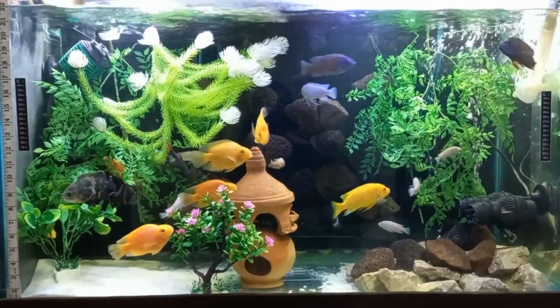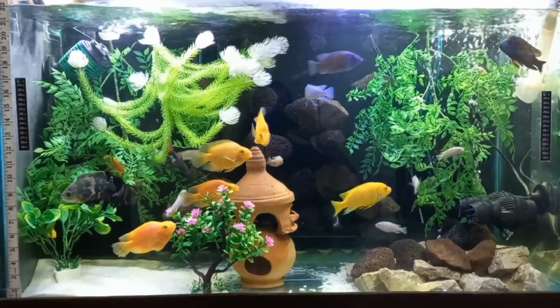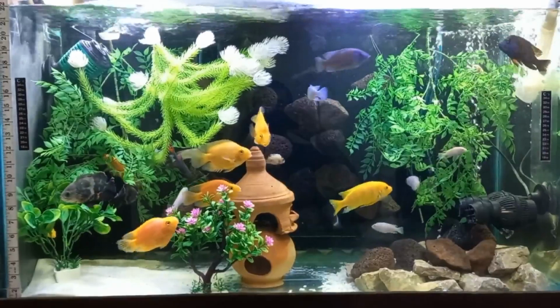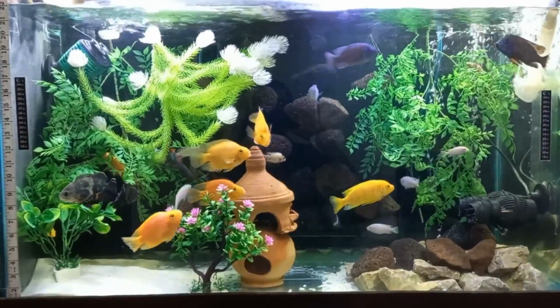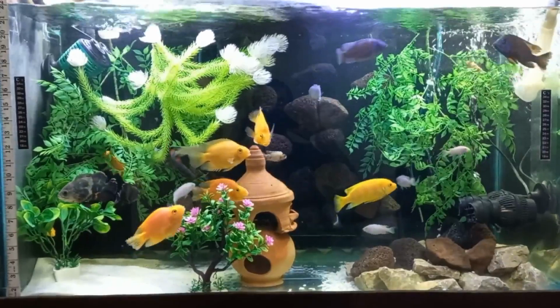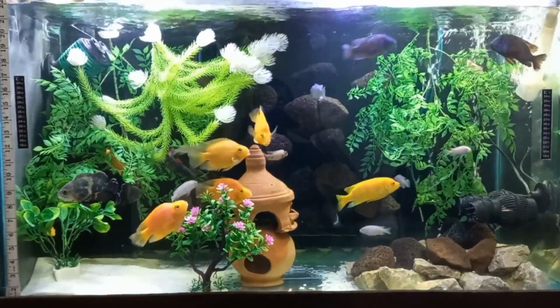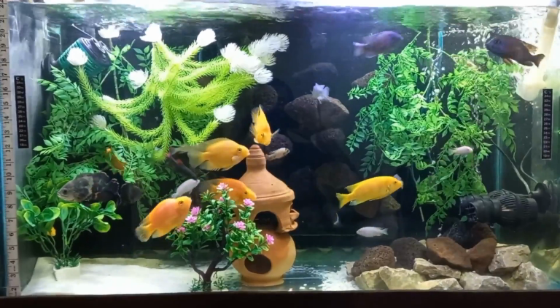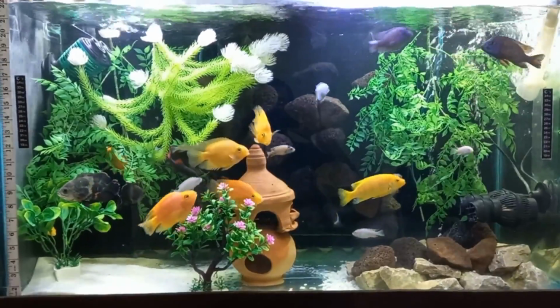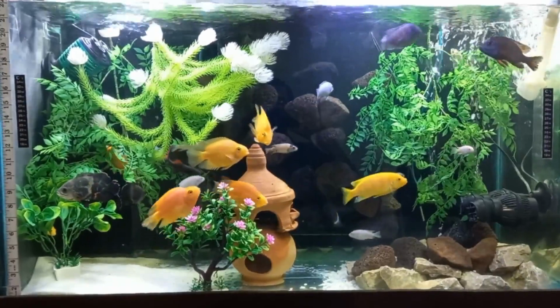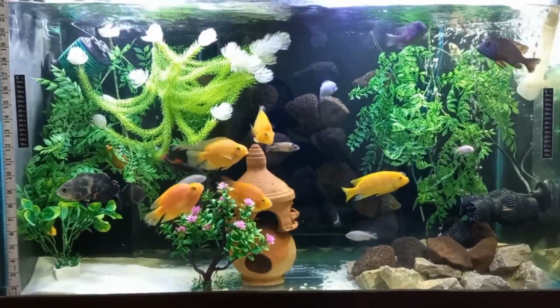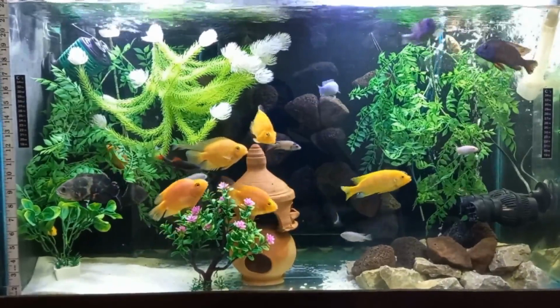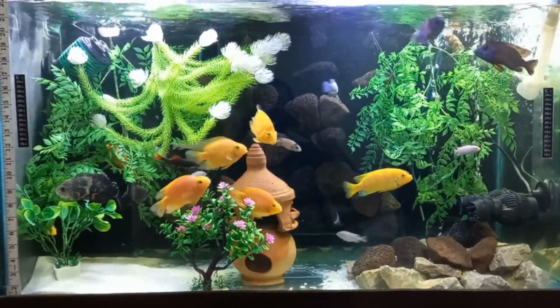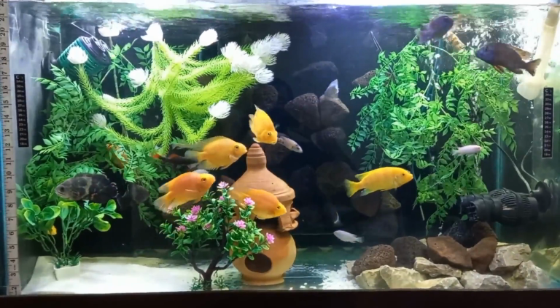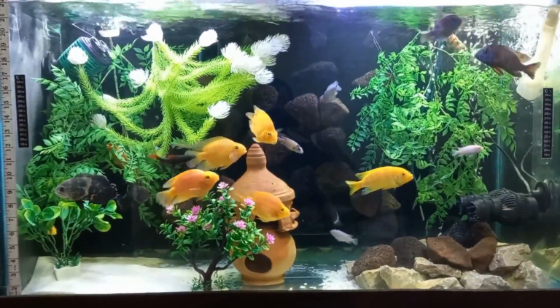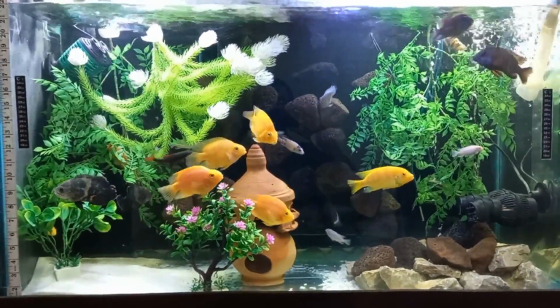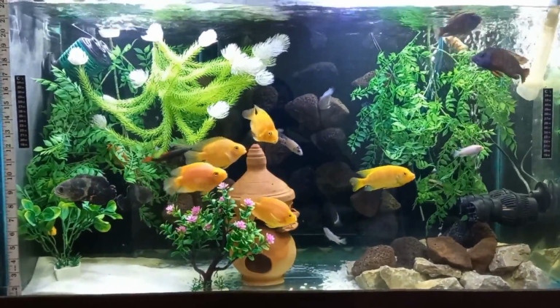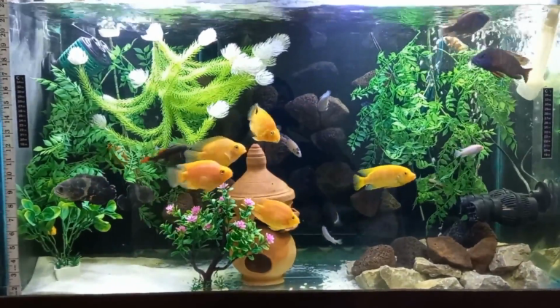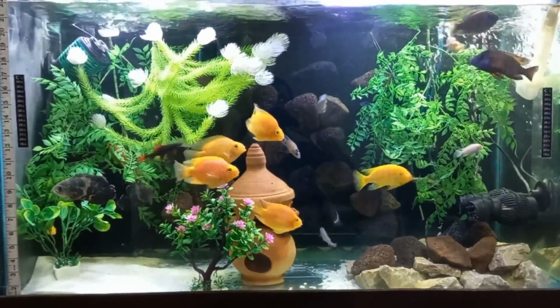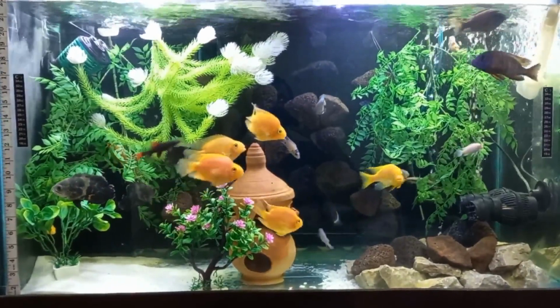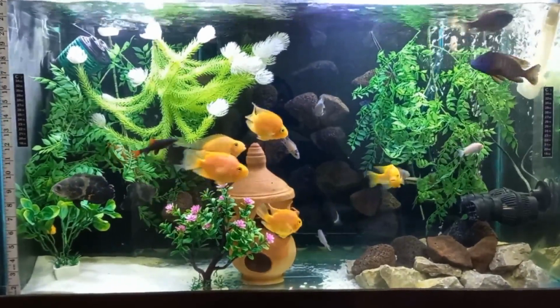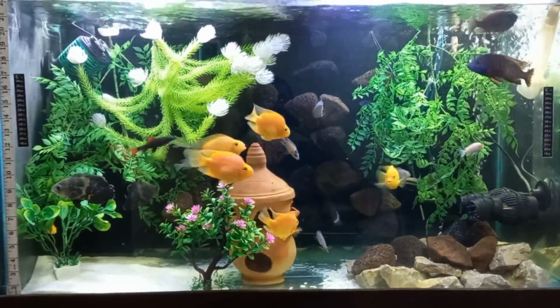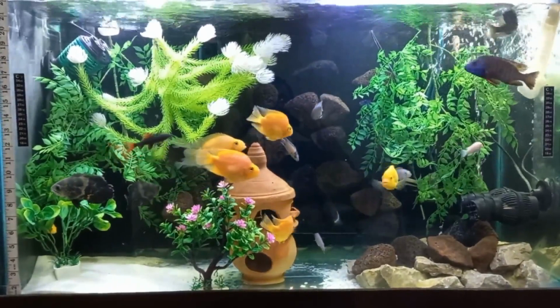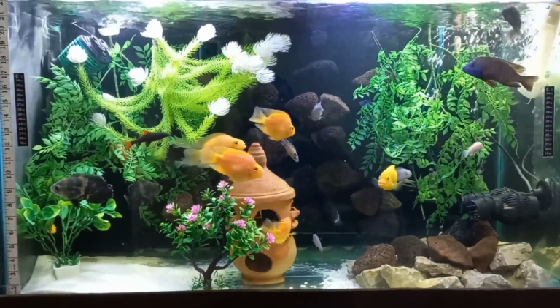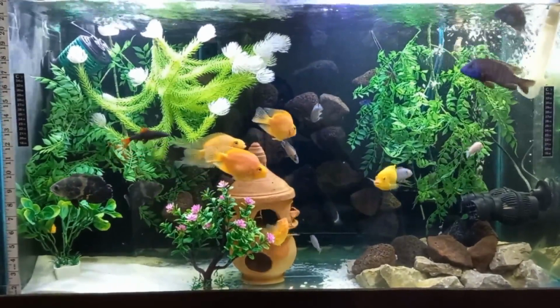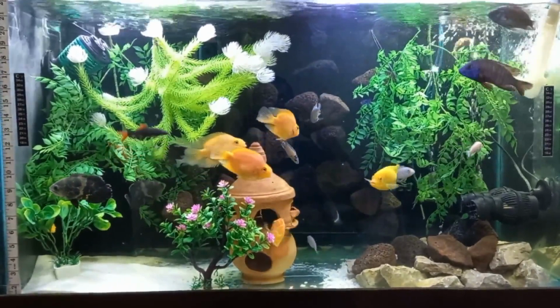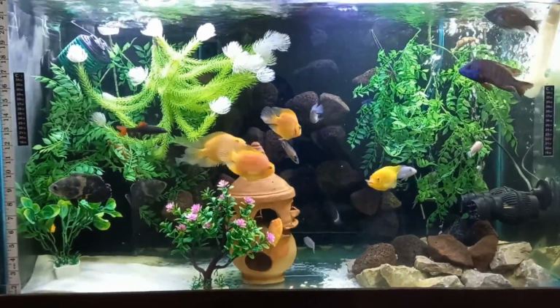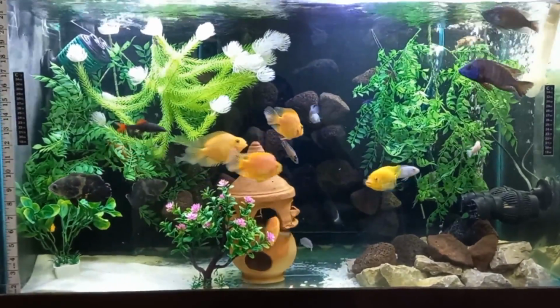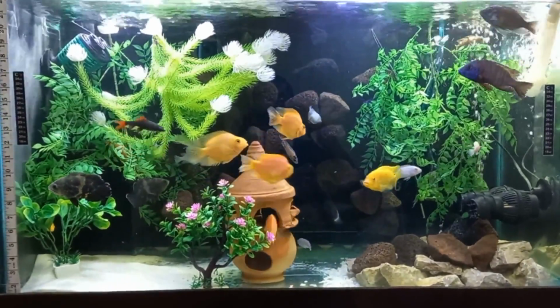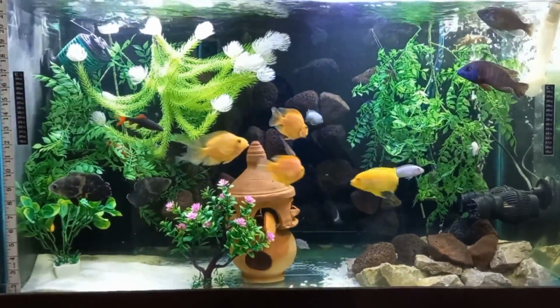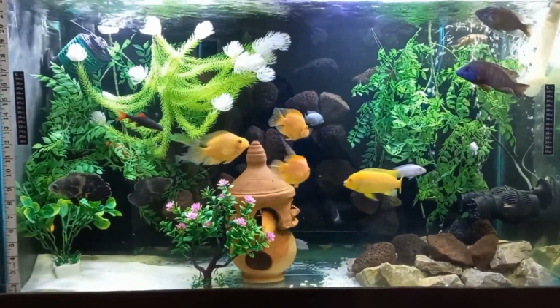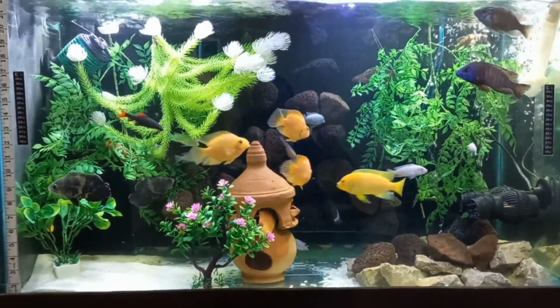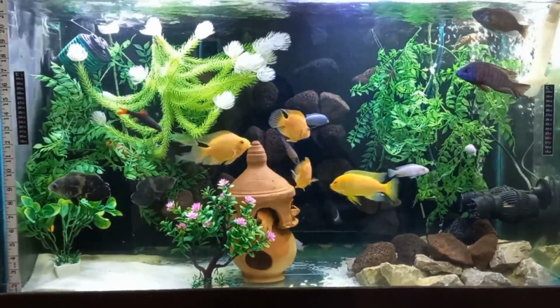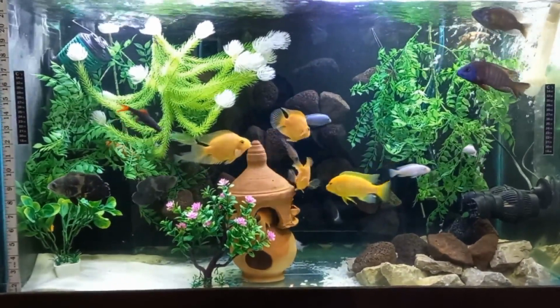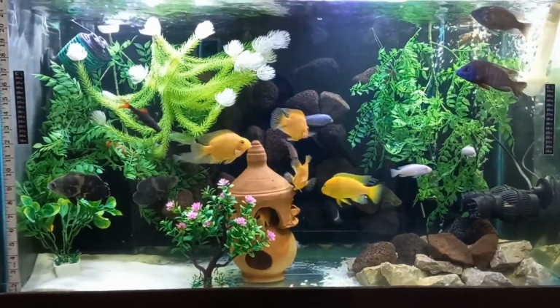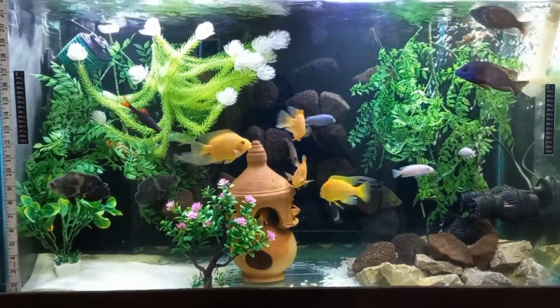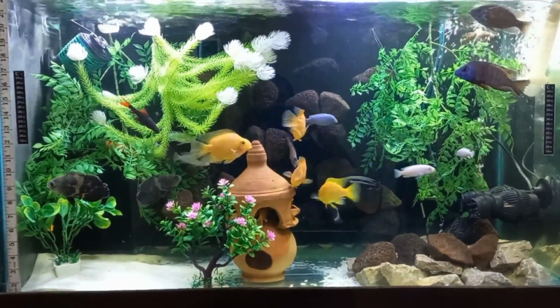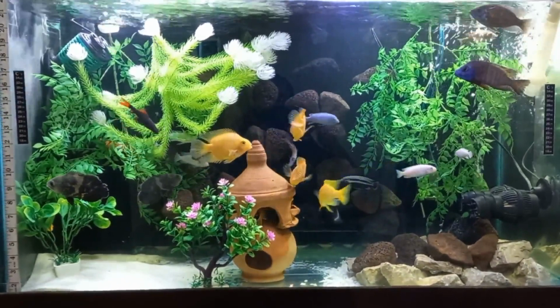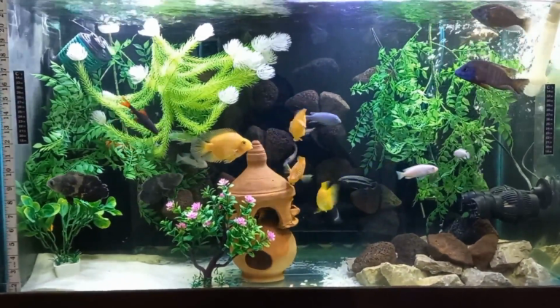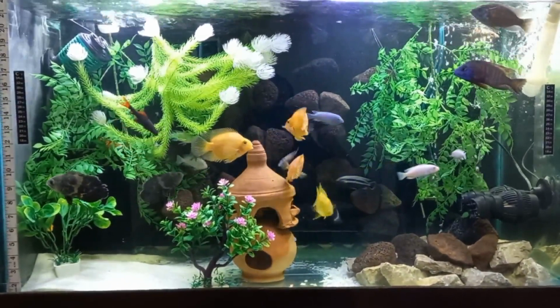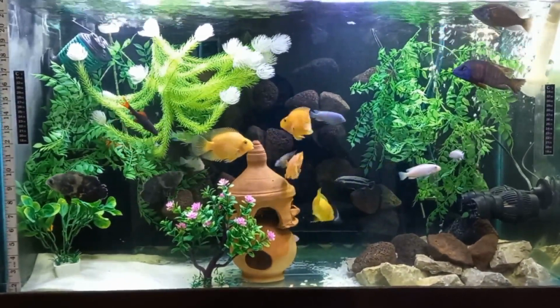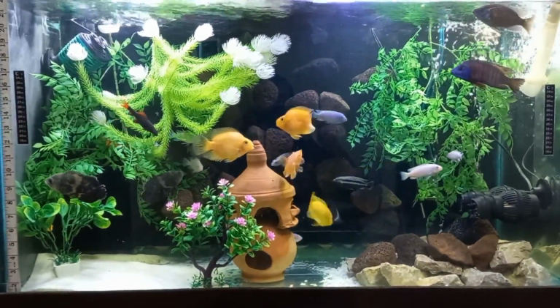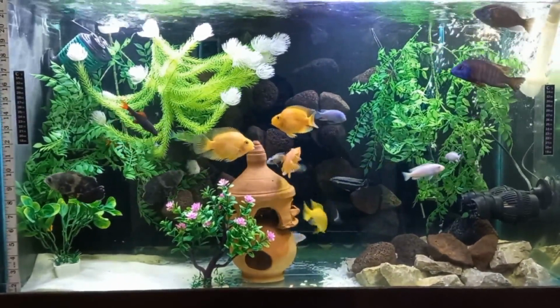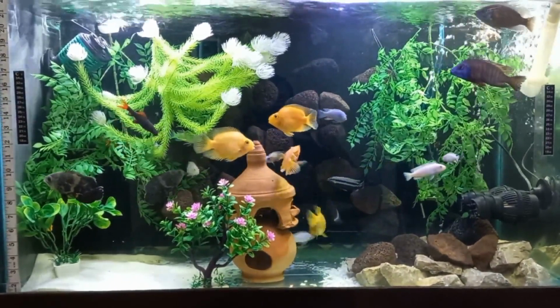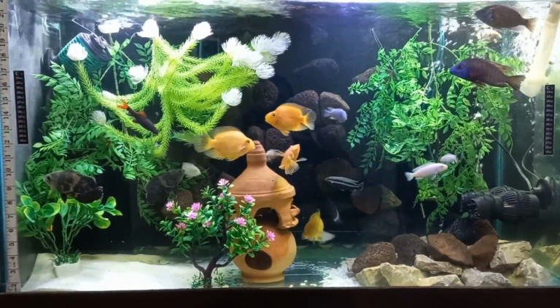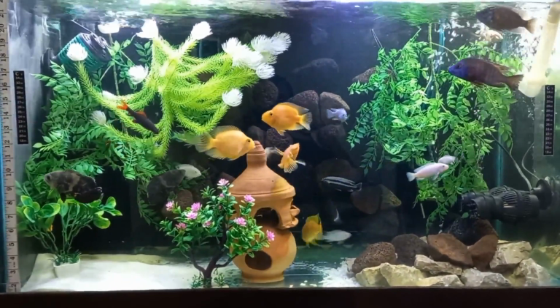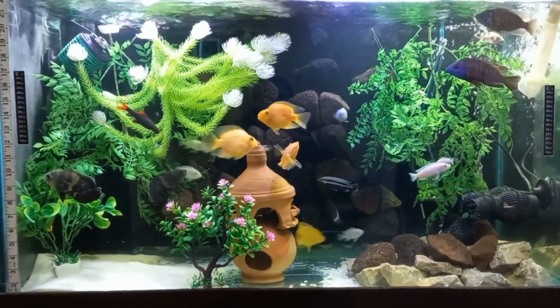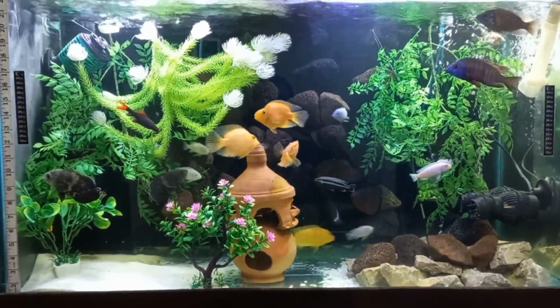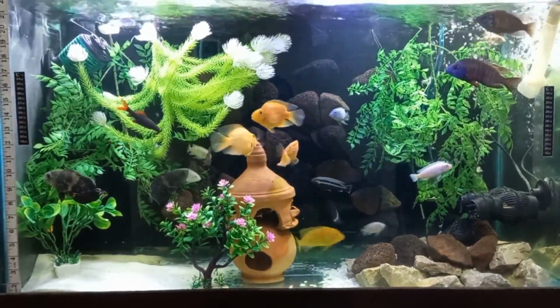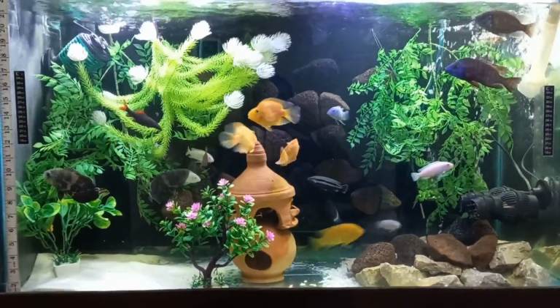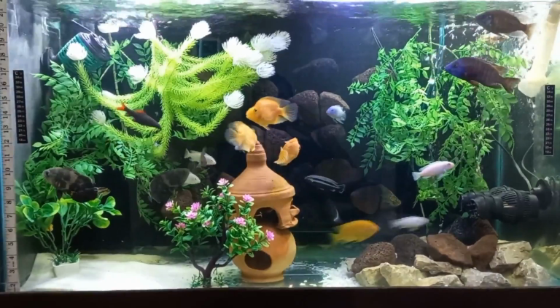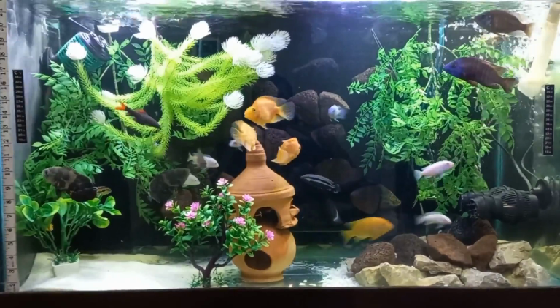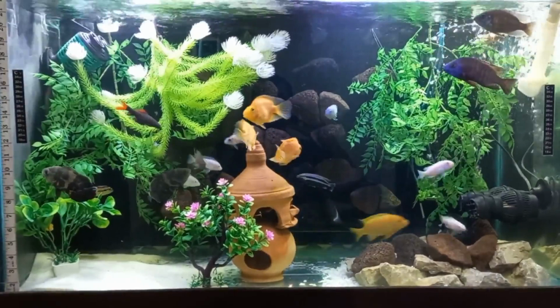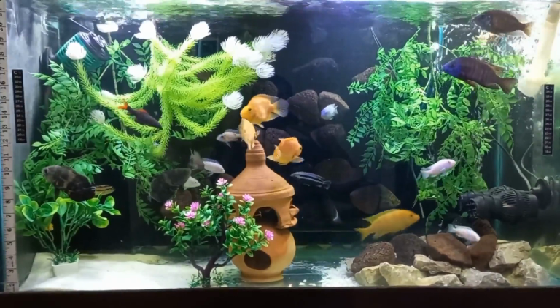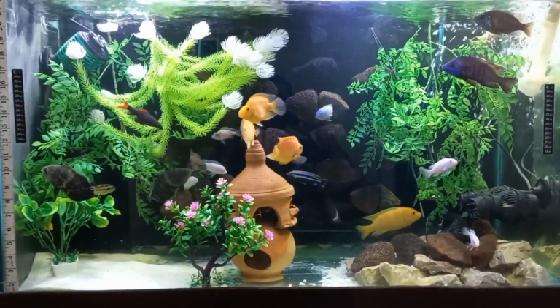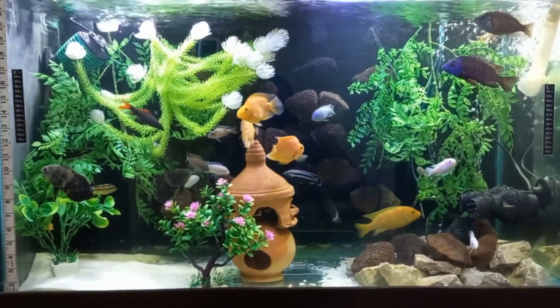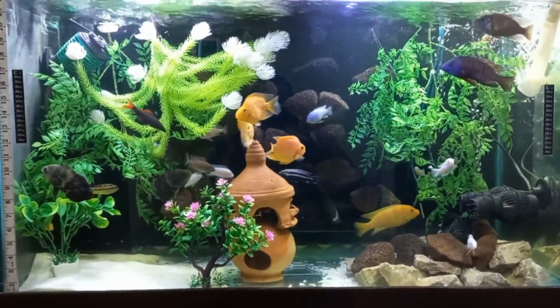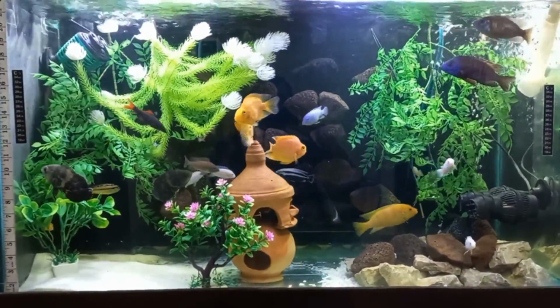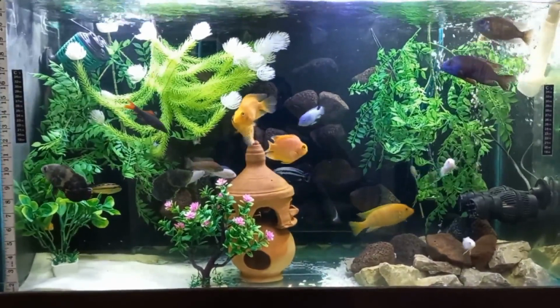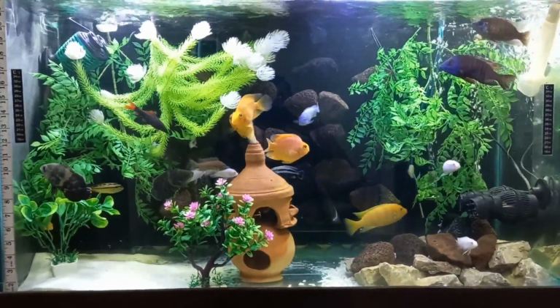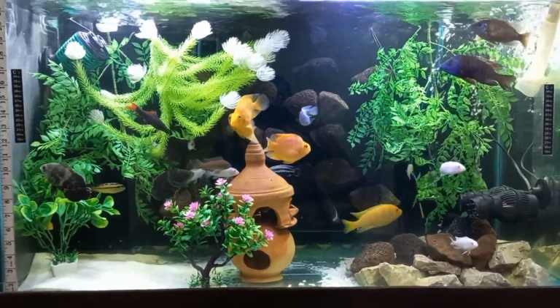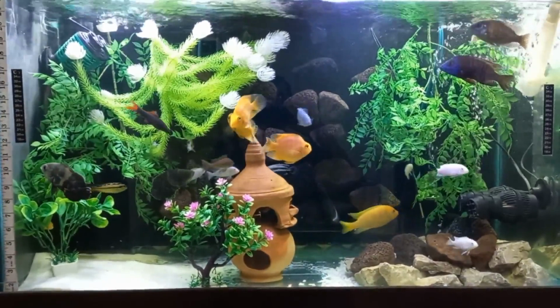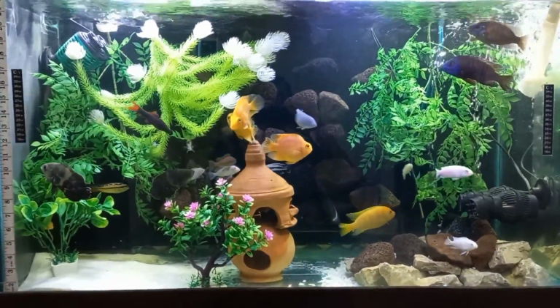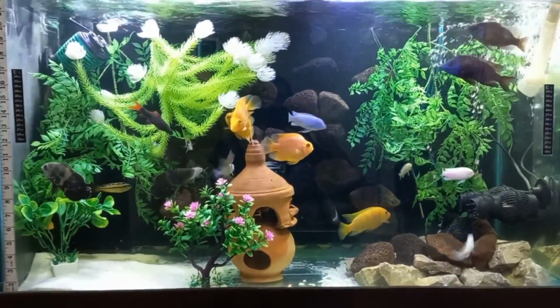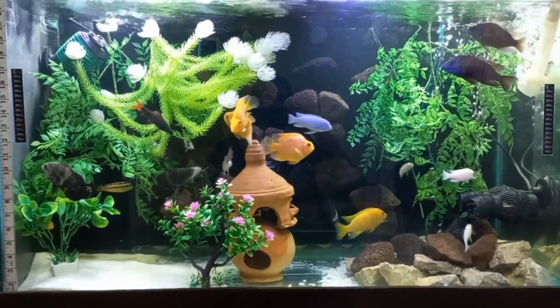Hello friends. Do aquariums need a chiller? Yes or no? Let's talk about it.